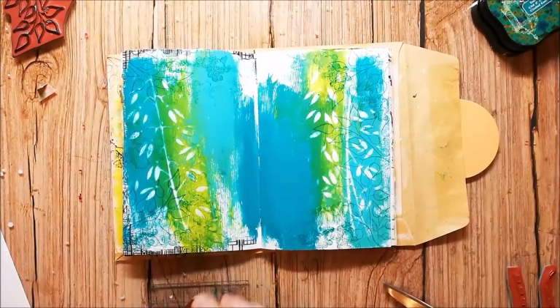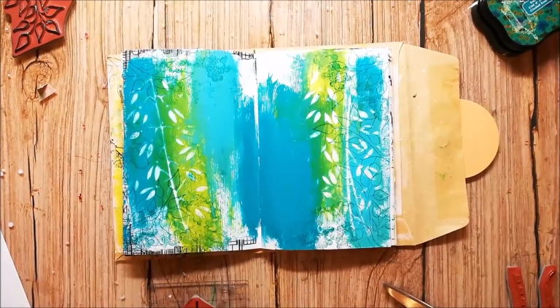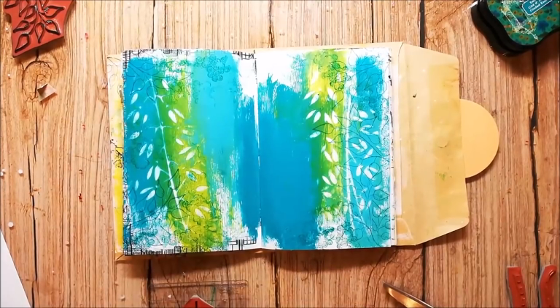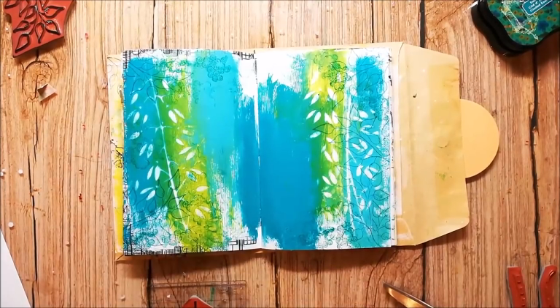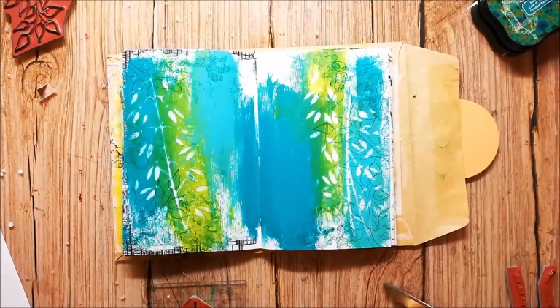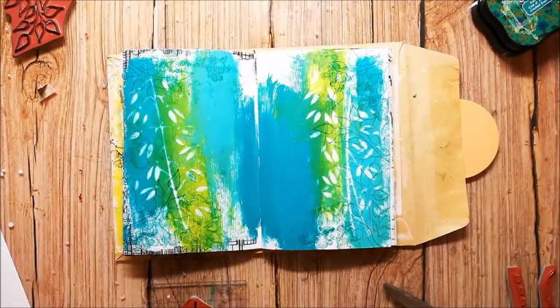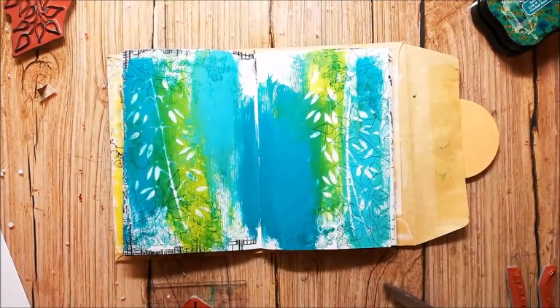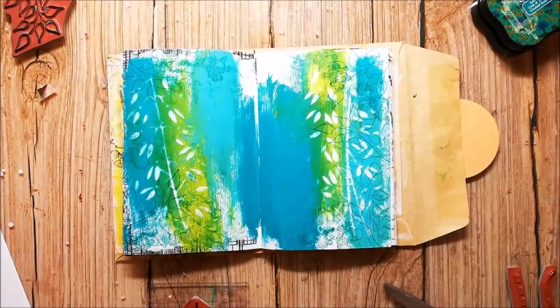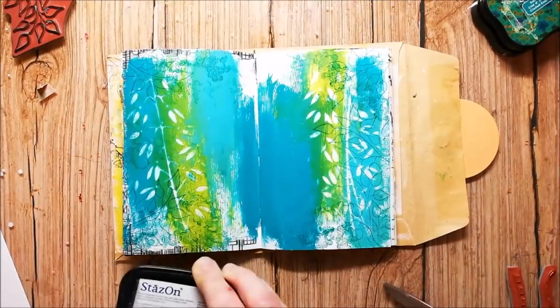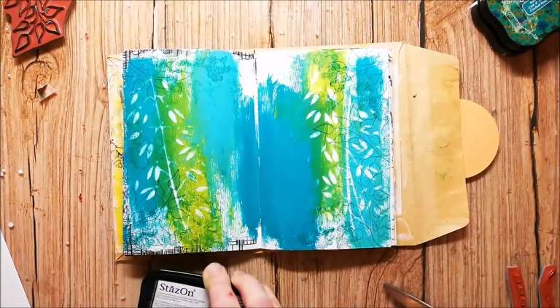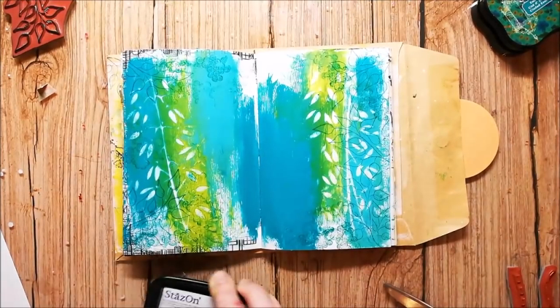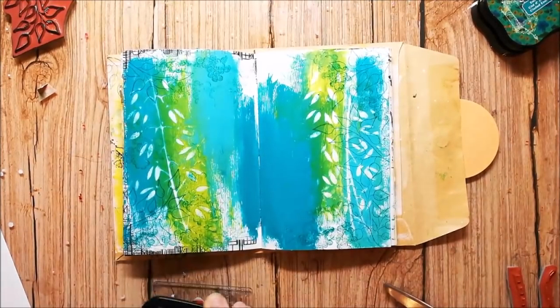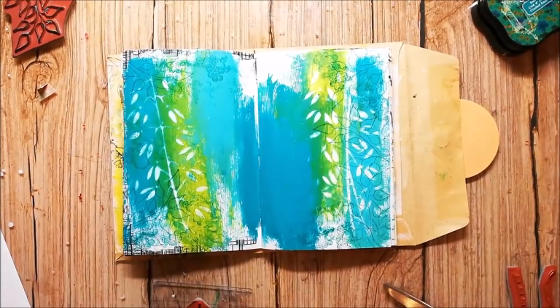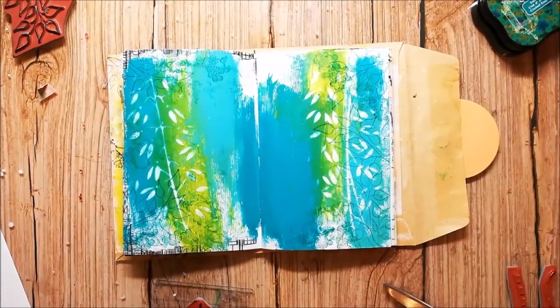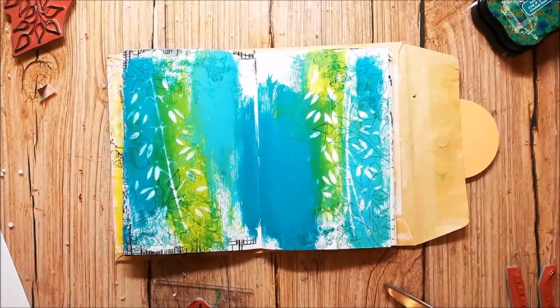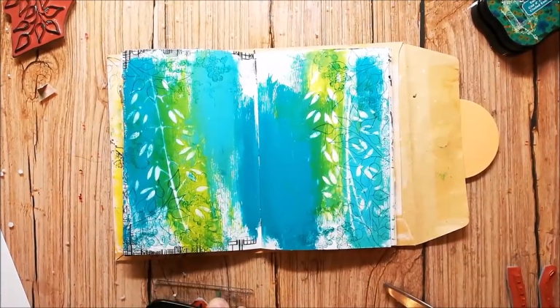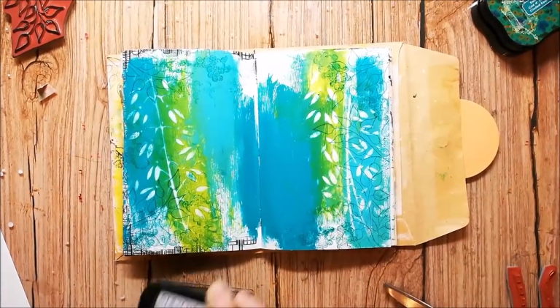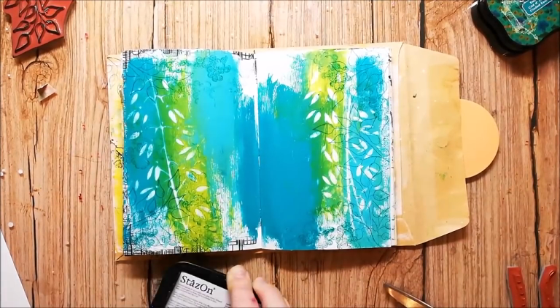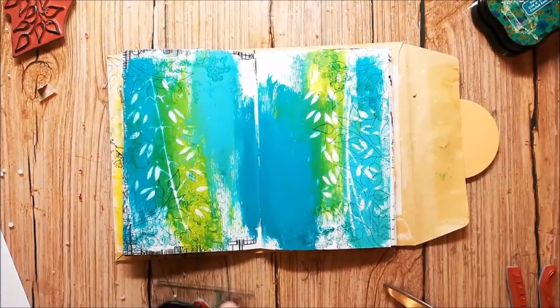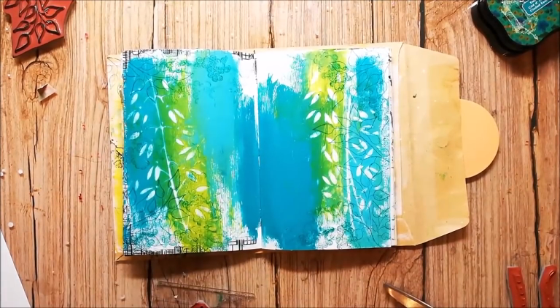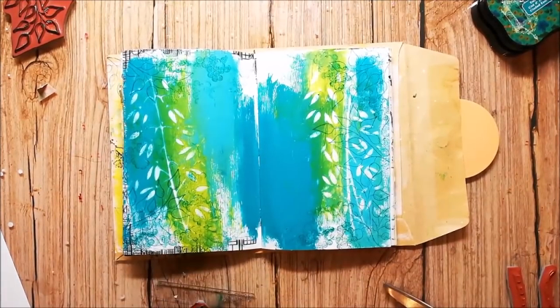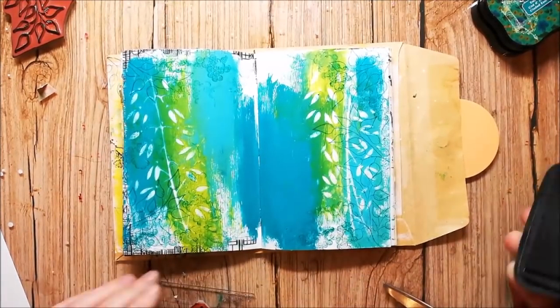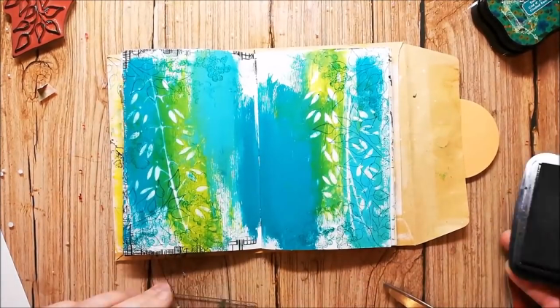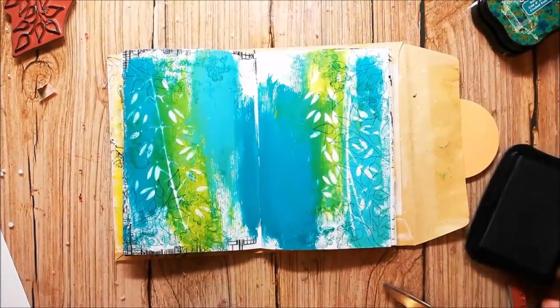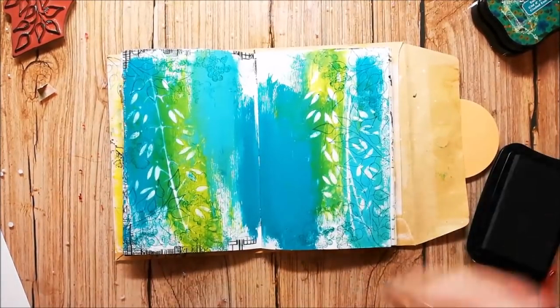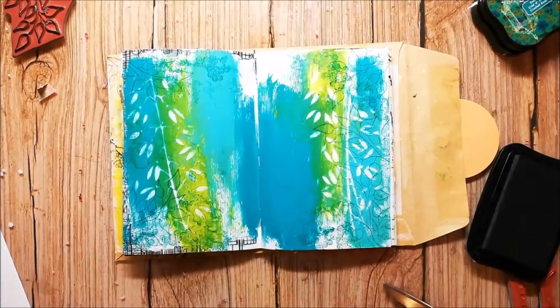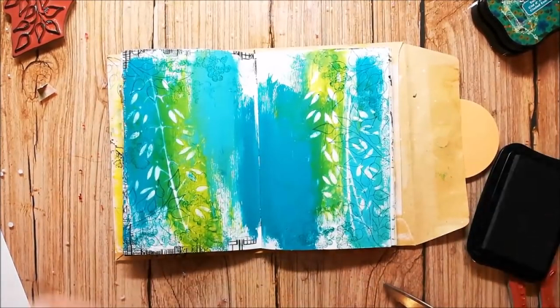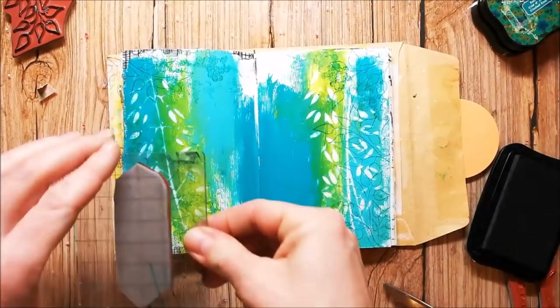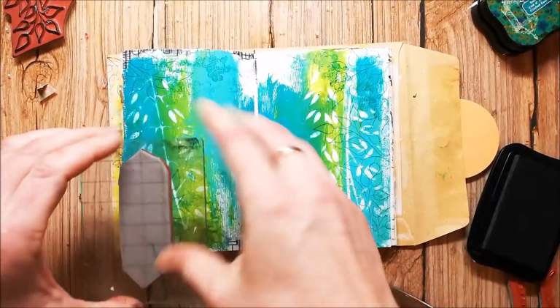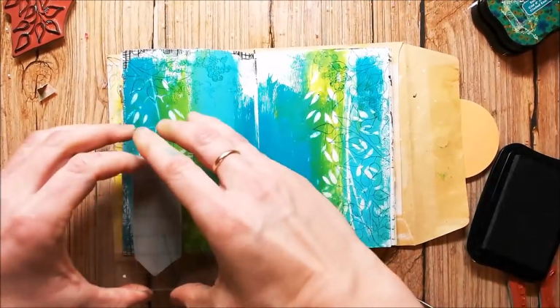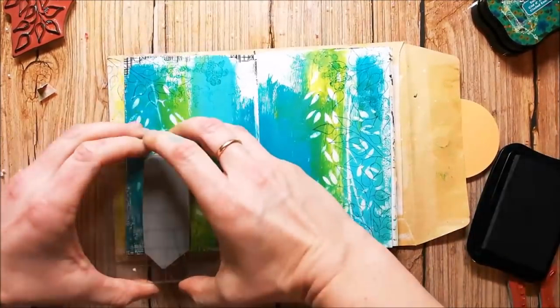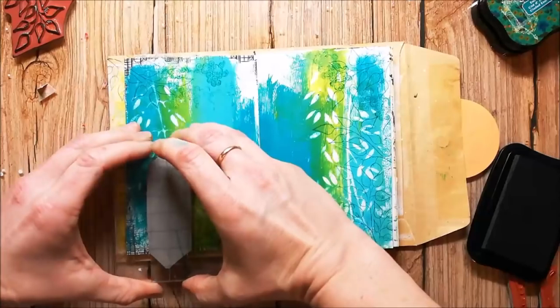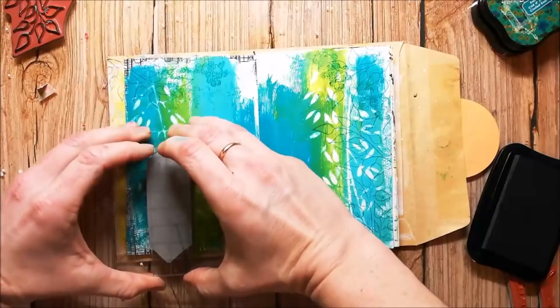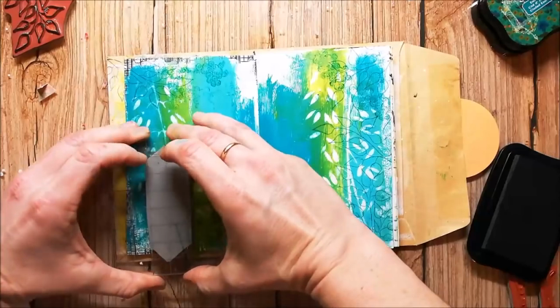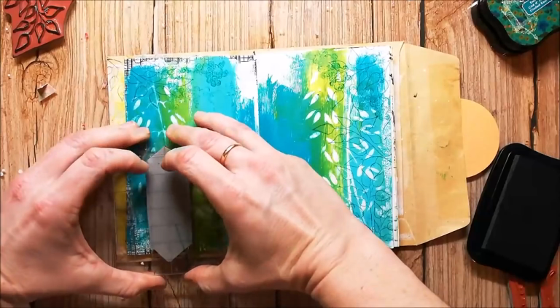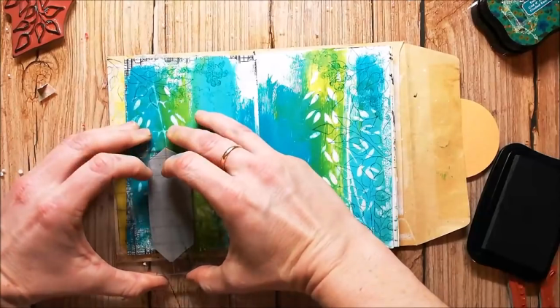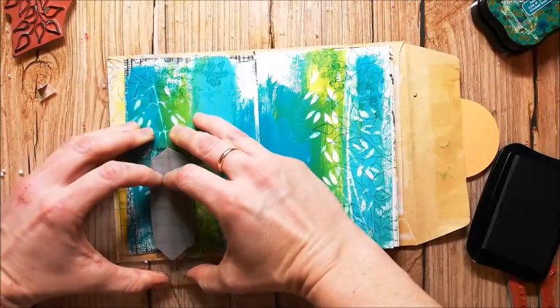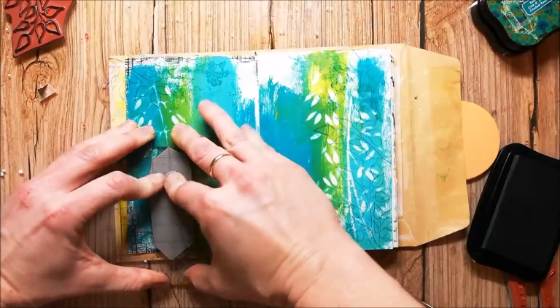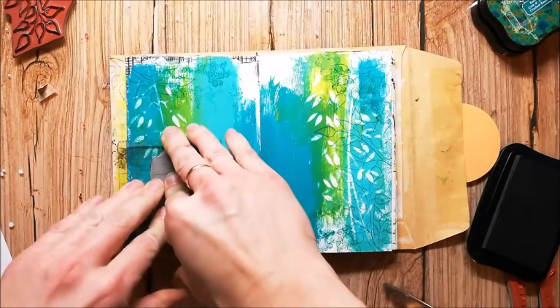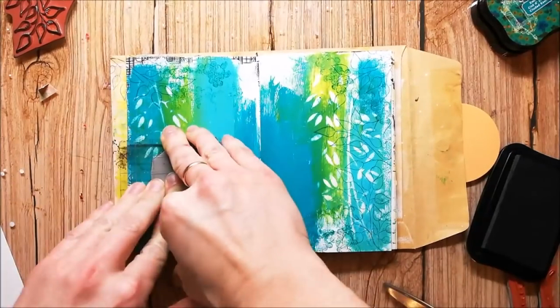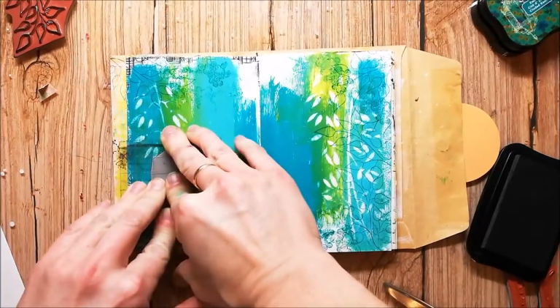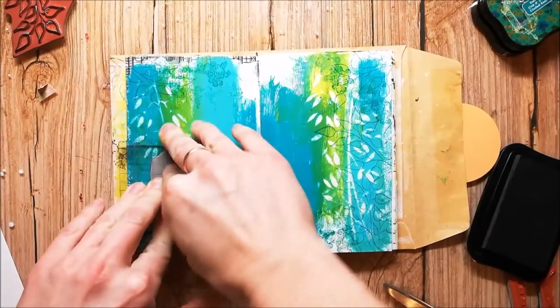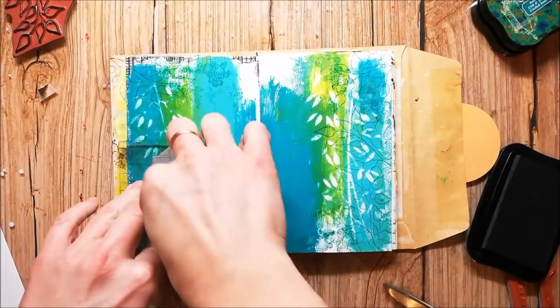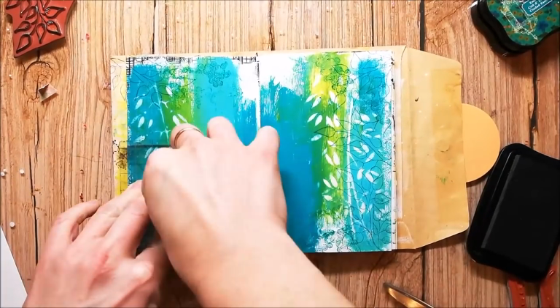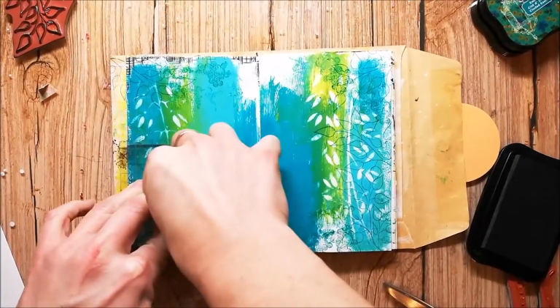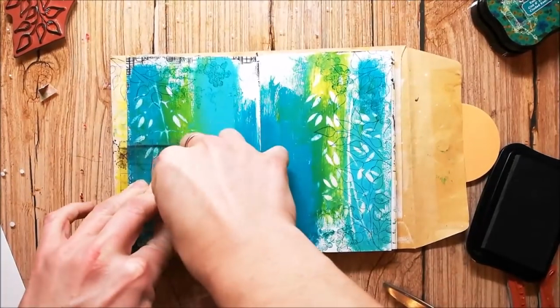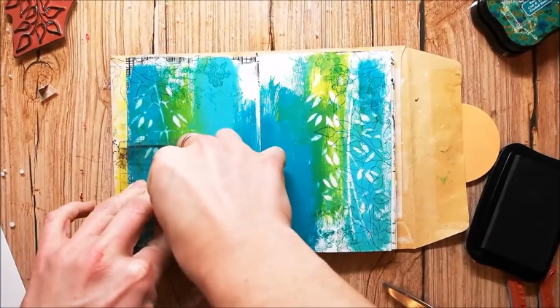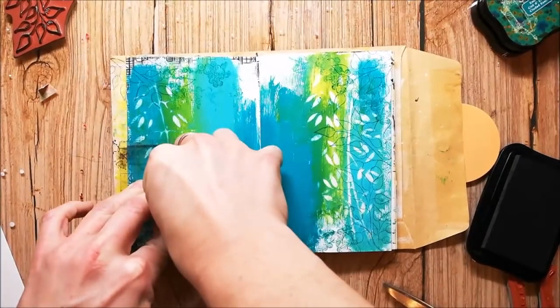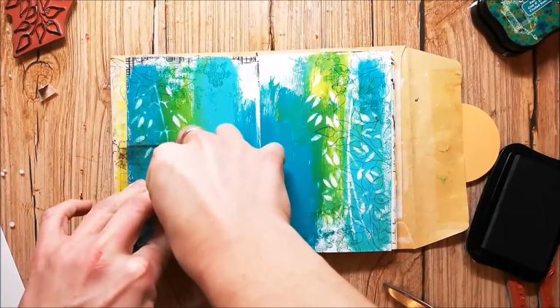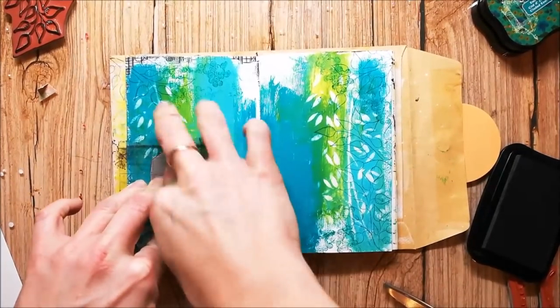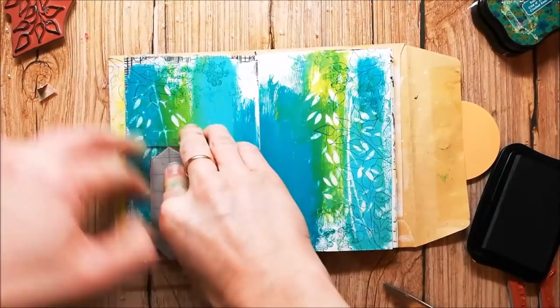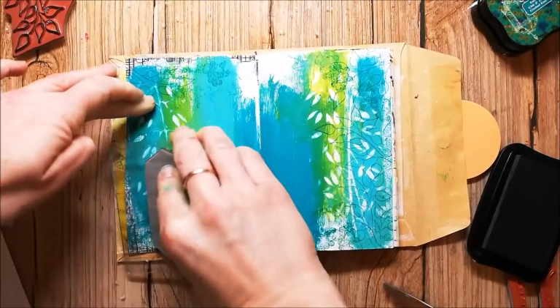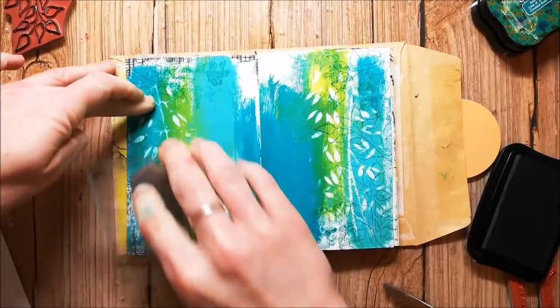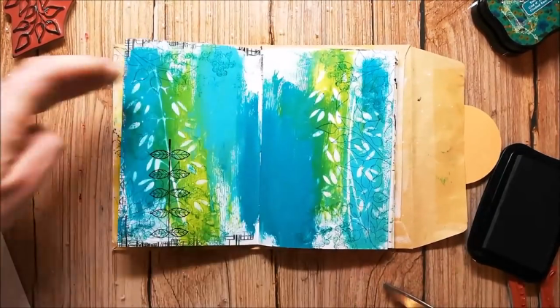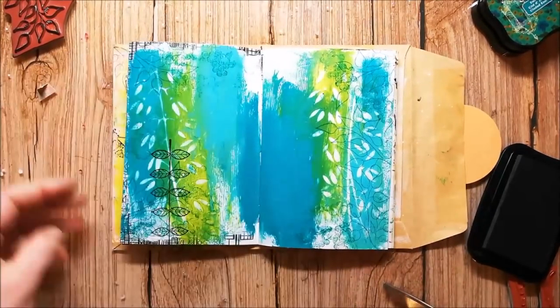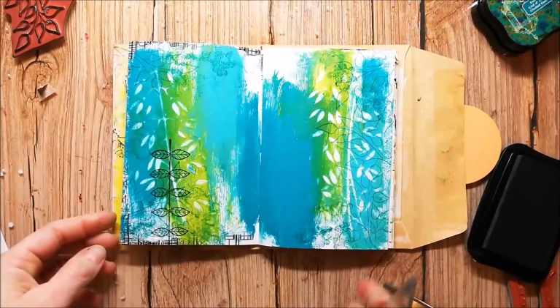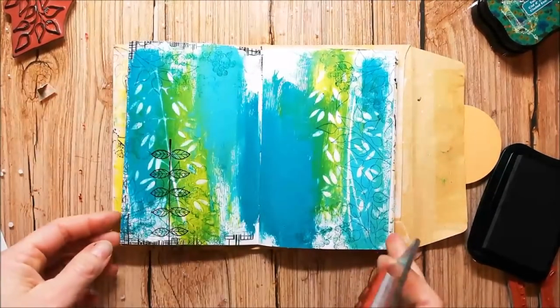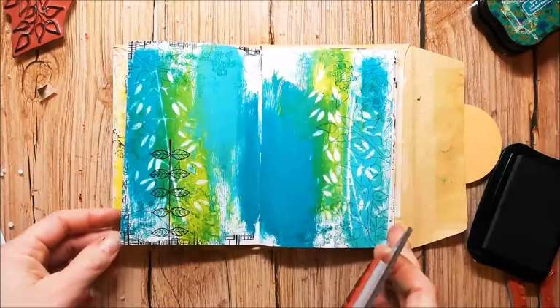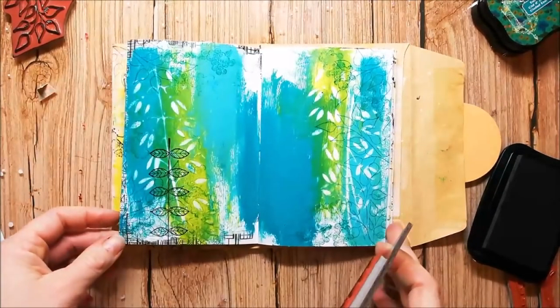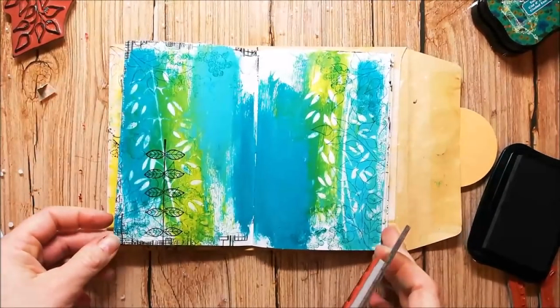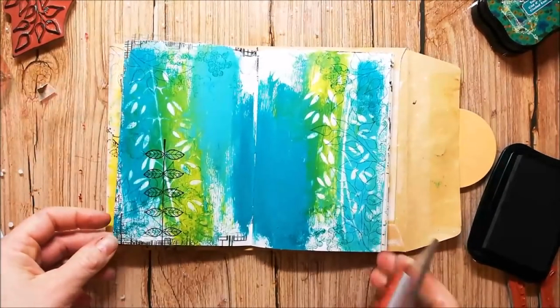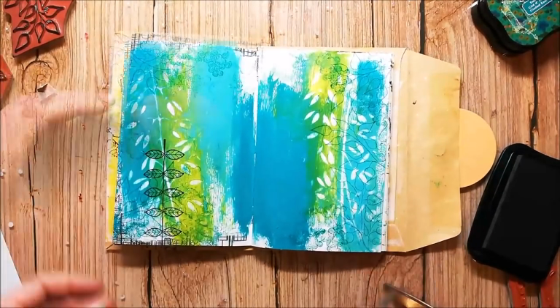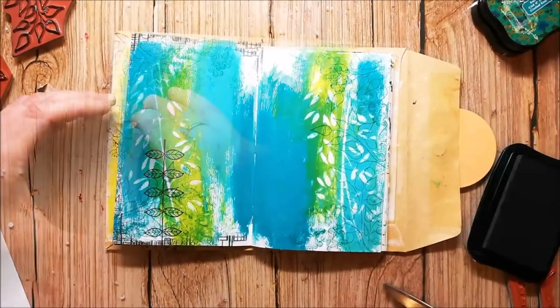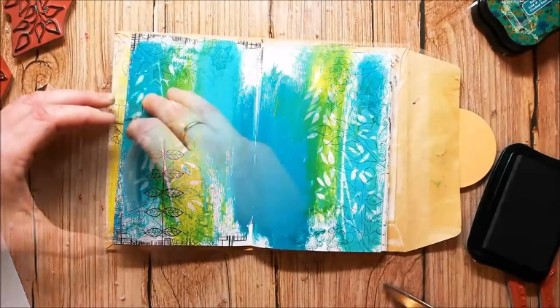I start stamping my scene with a stamp for a flower and some whimsical elements.